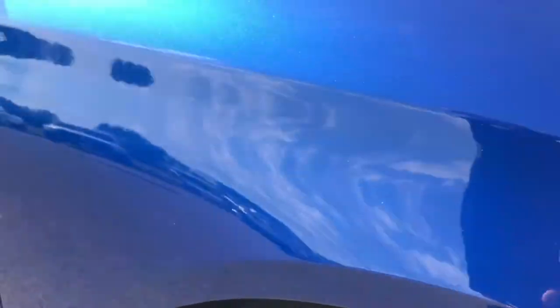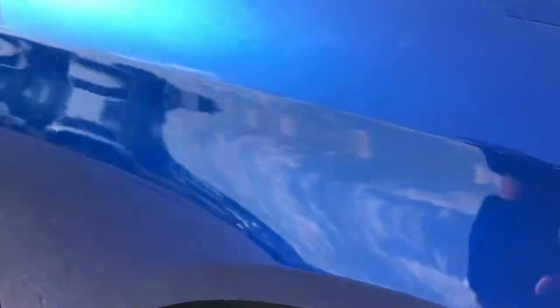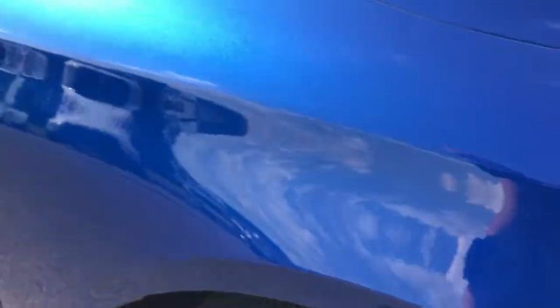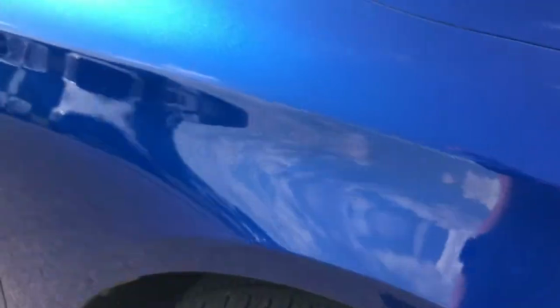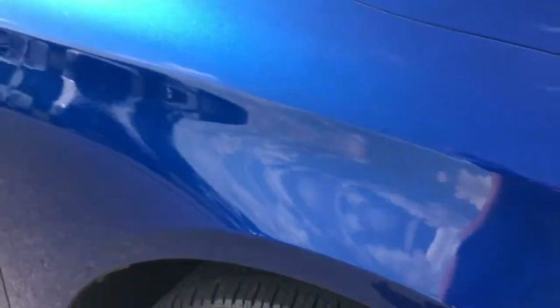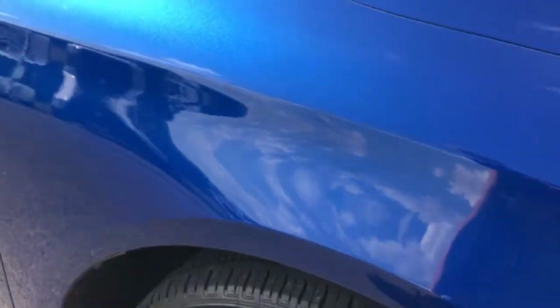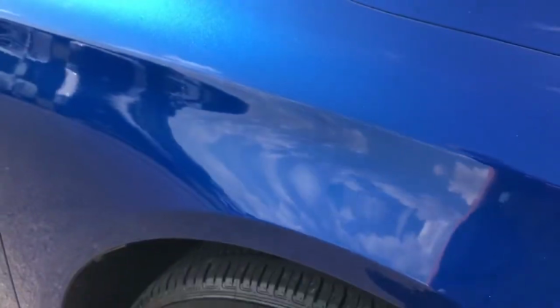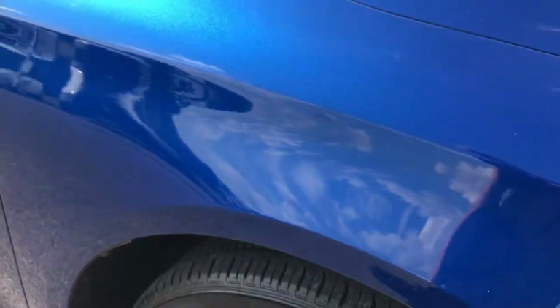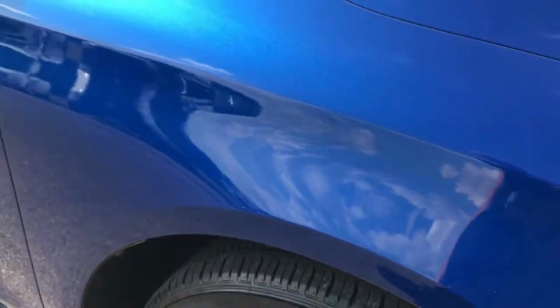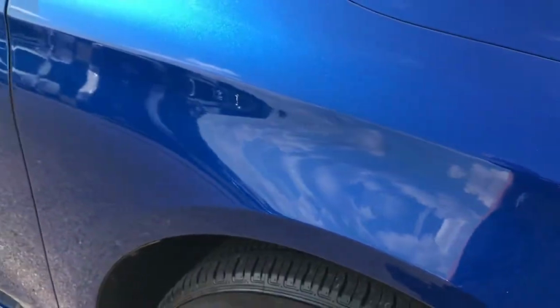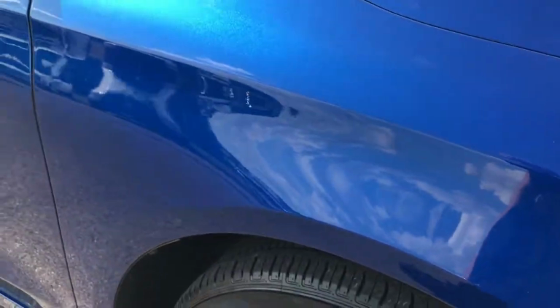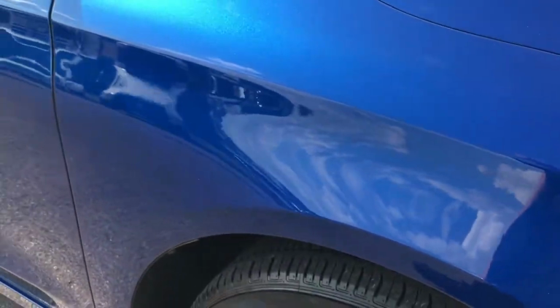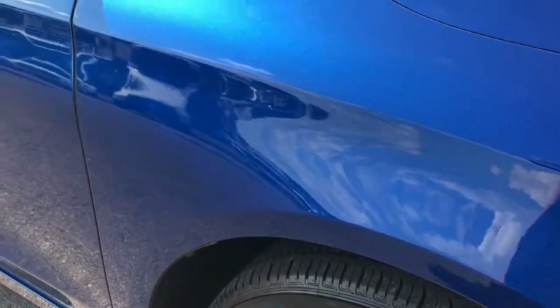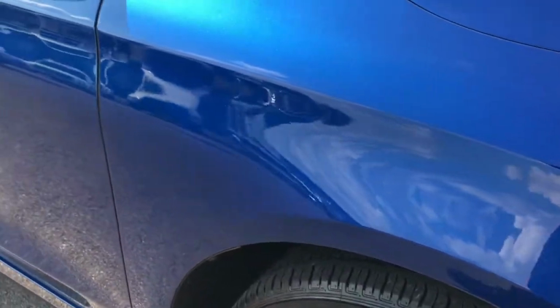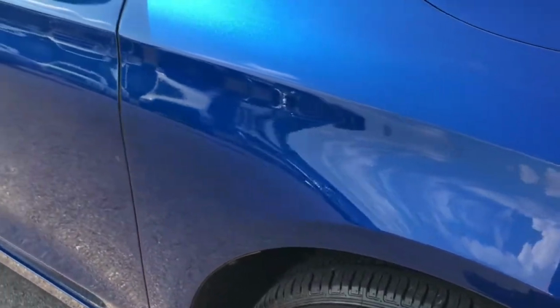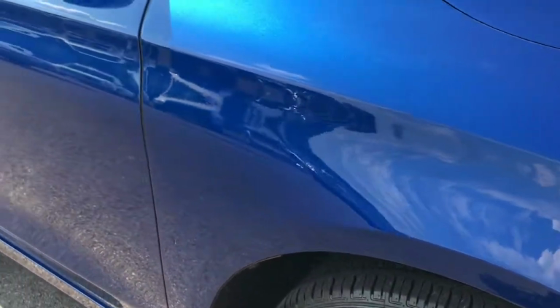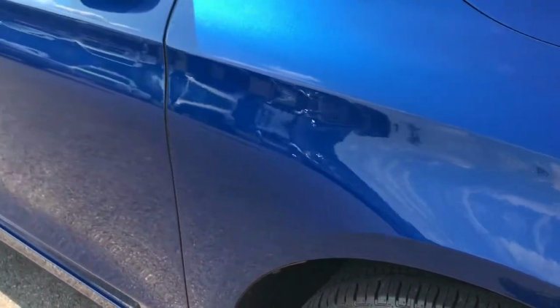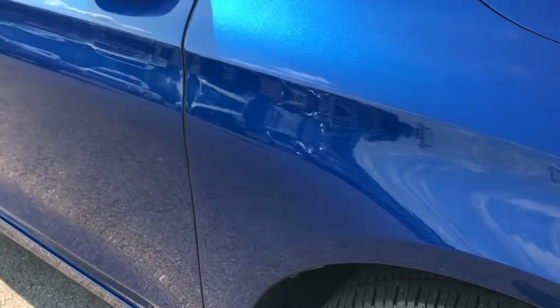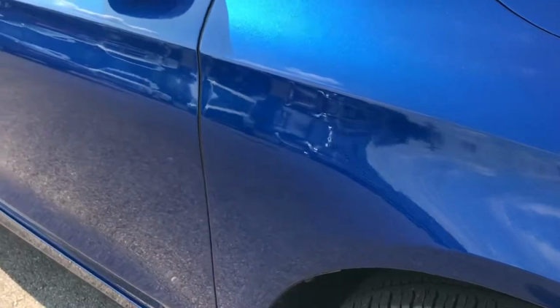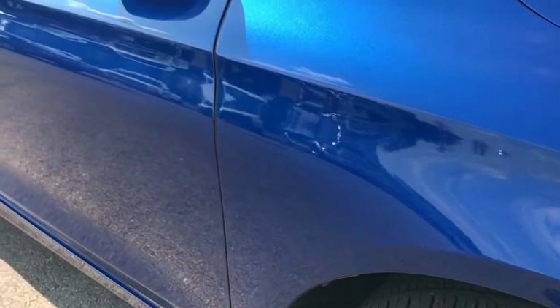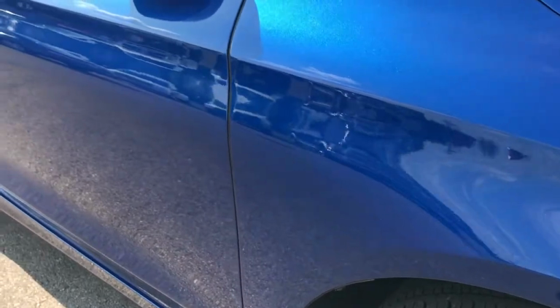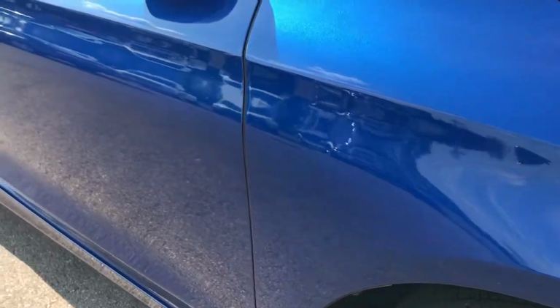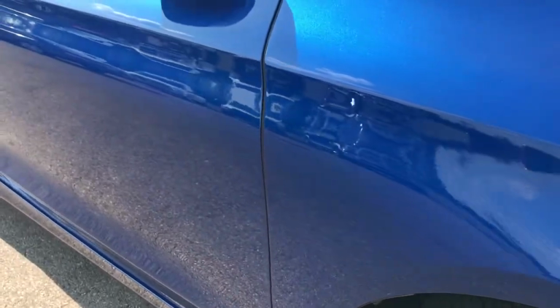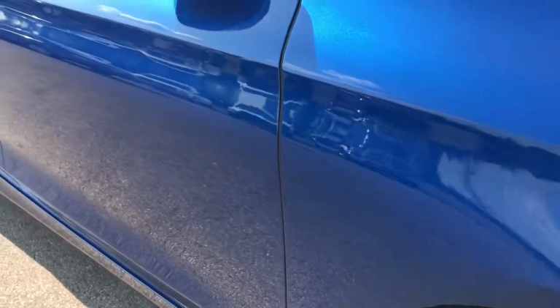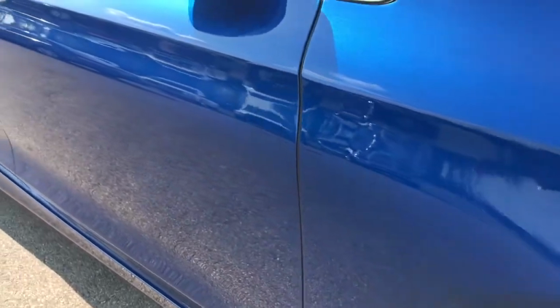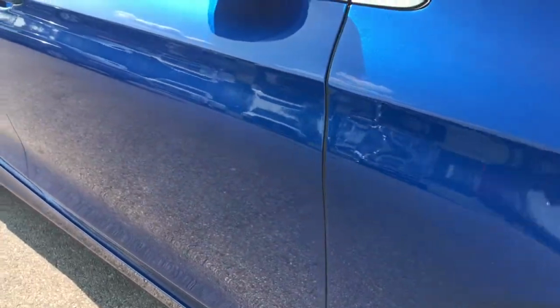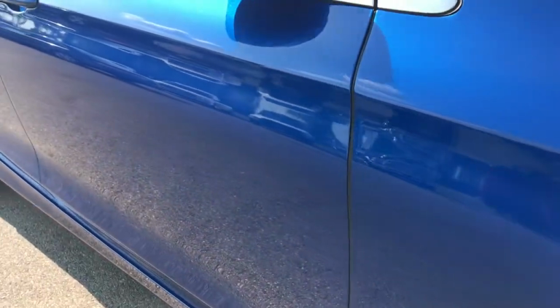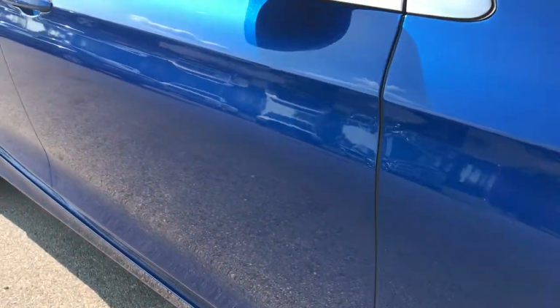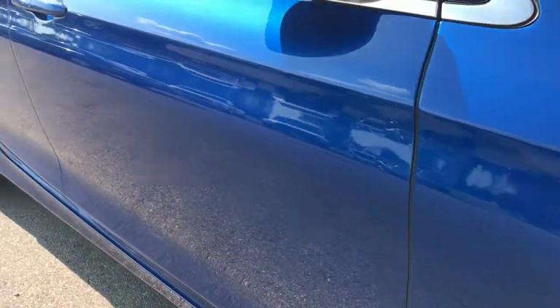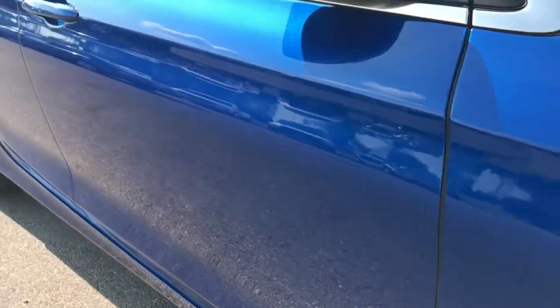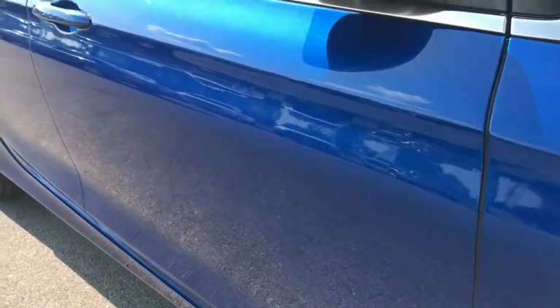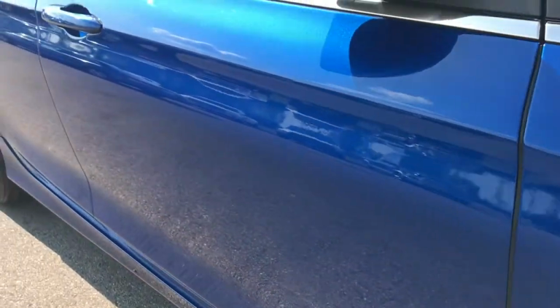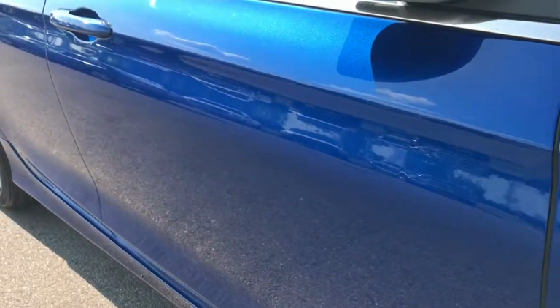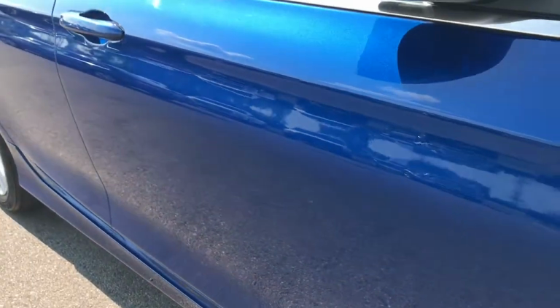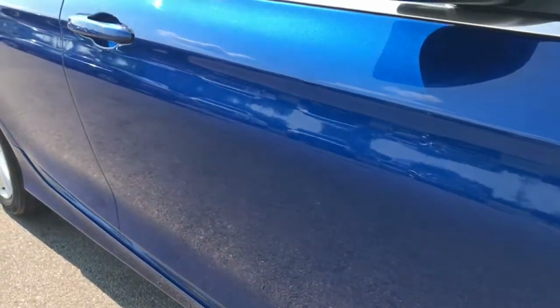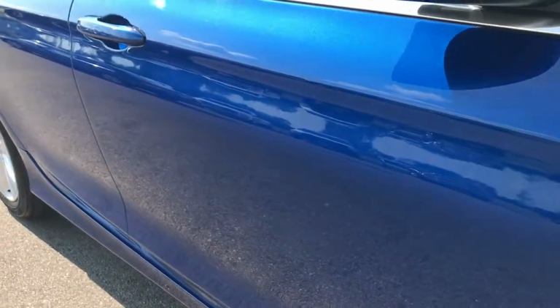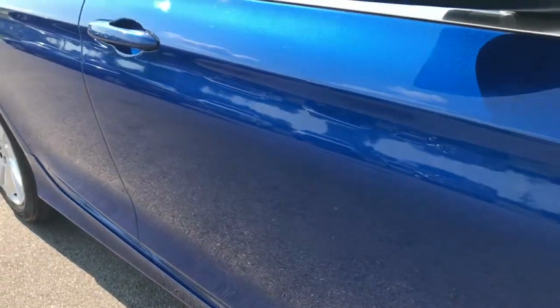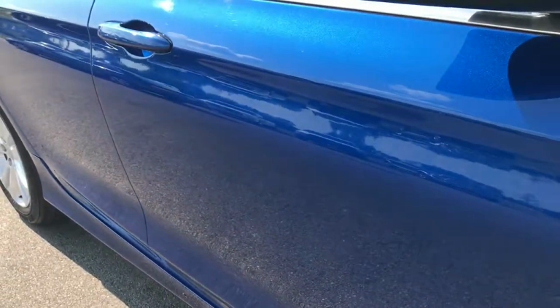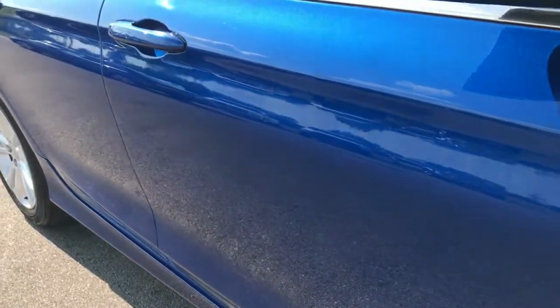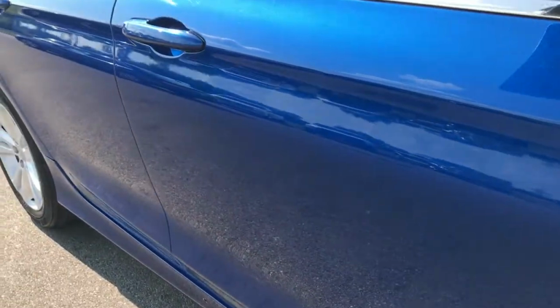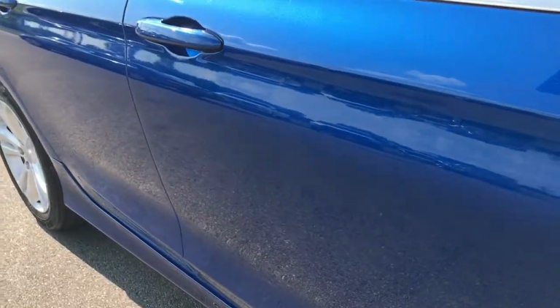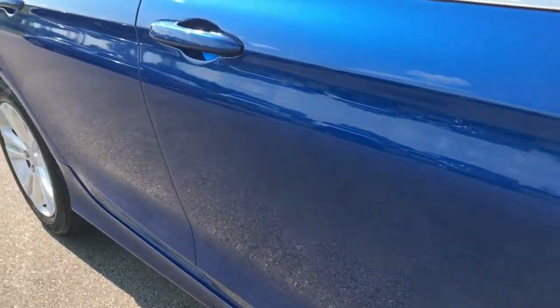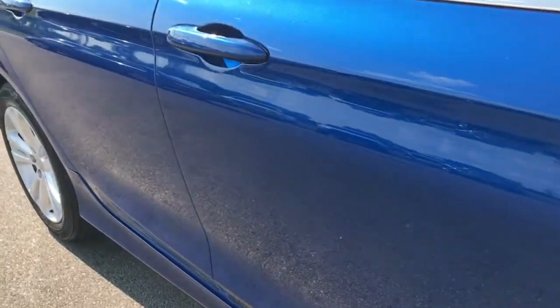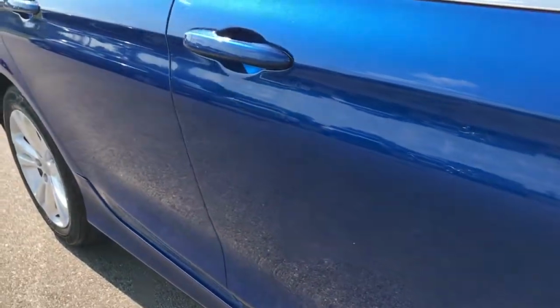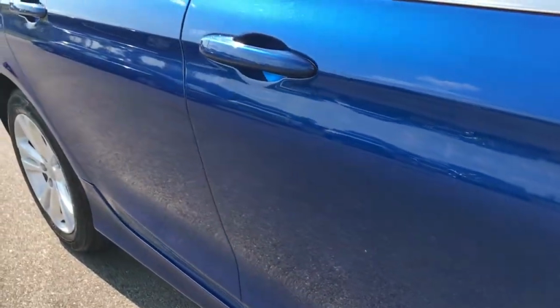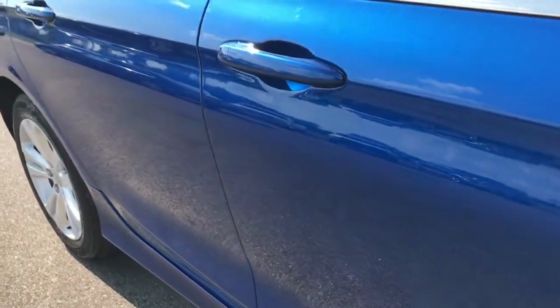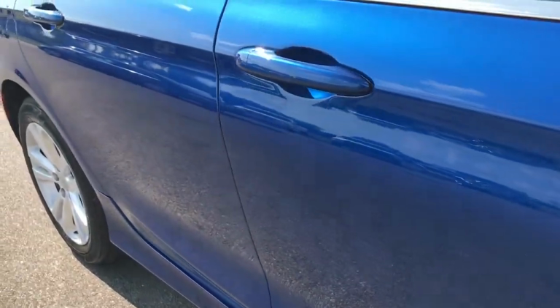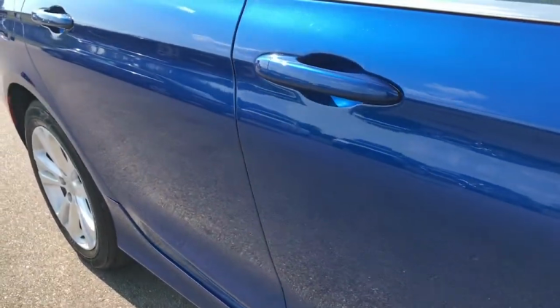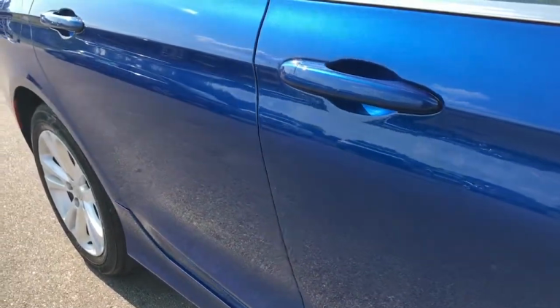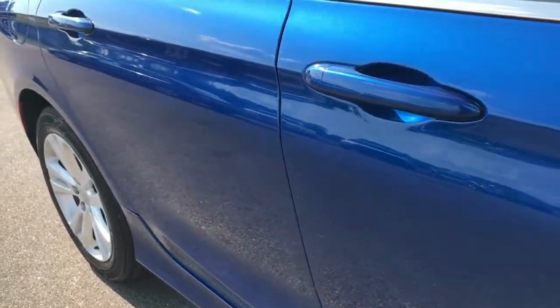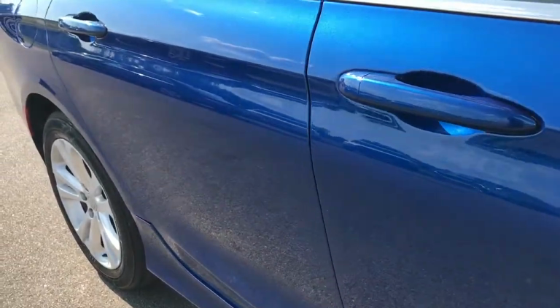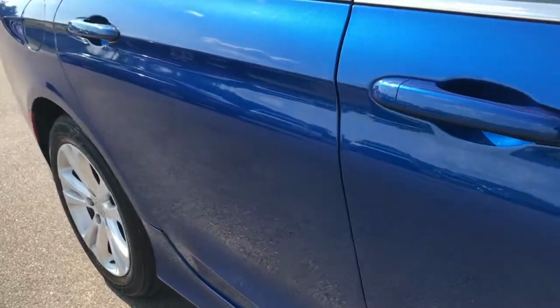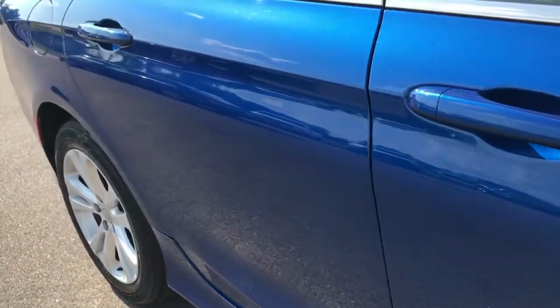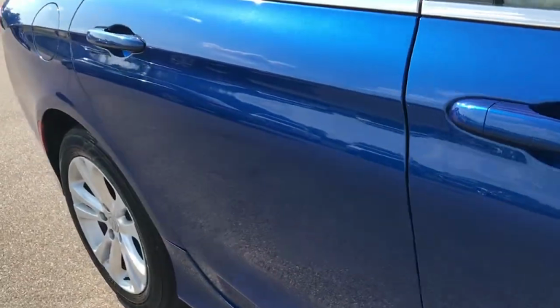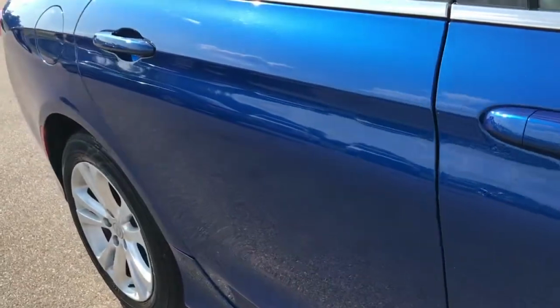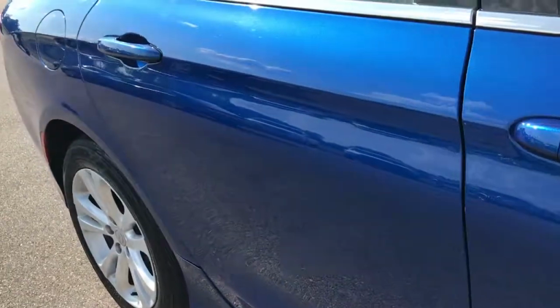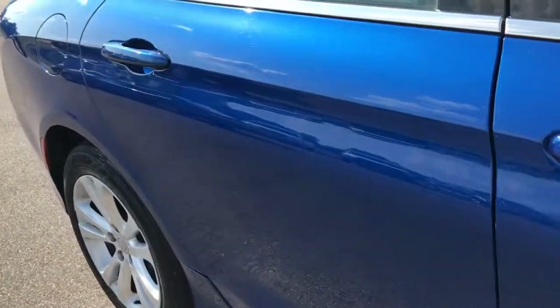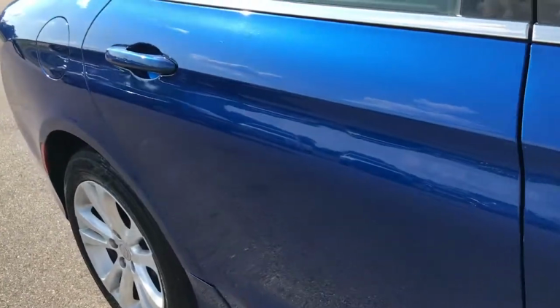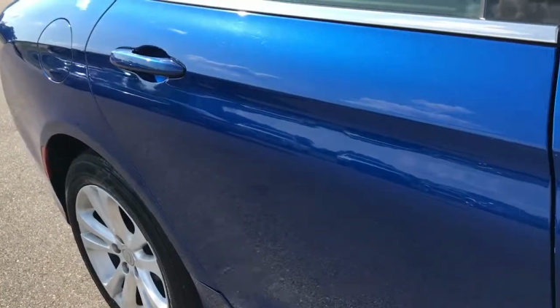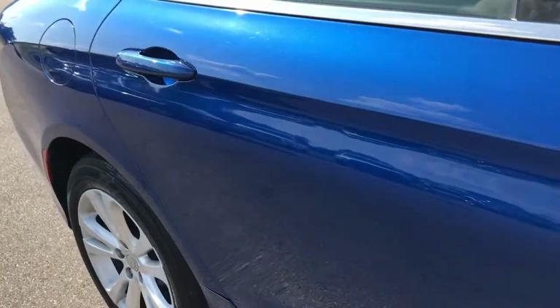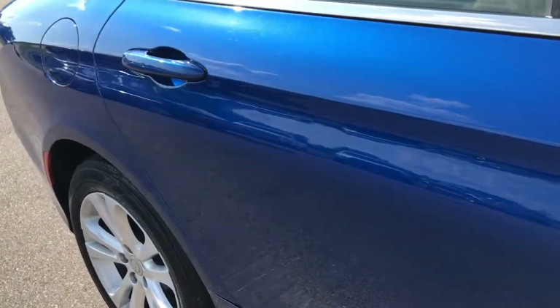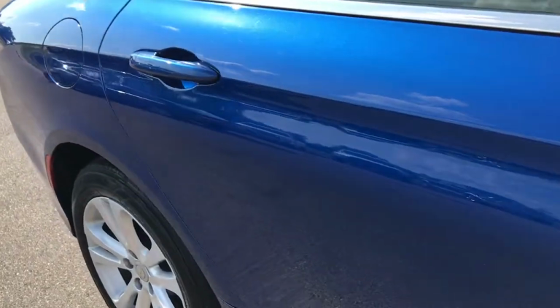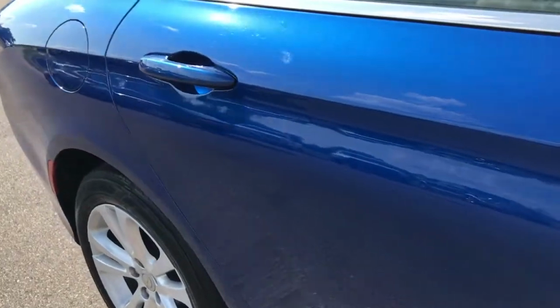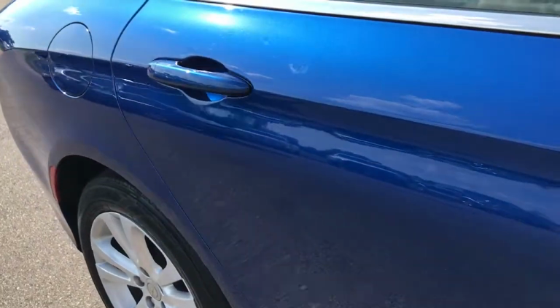As you go down this side of the car, you can see just how clean that body is, how reflective the paint is. That's why we take these videos.